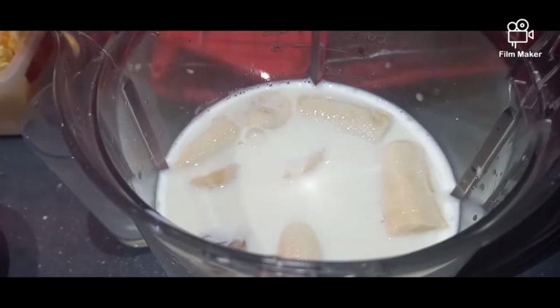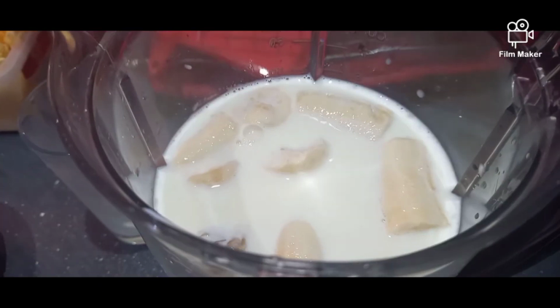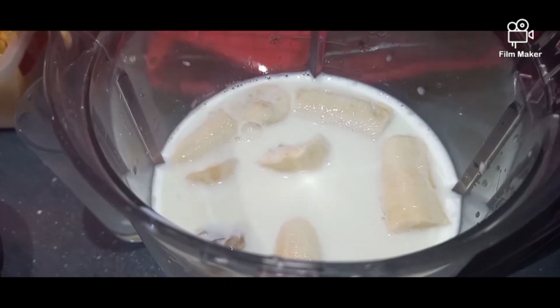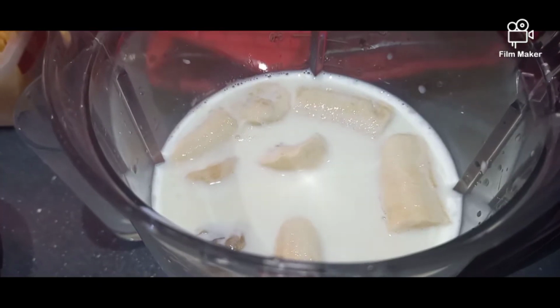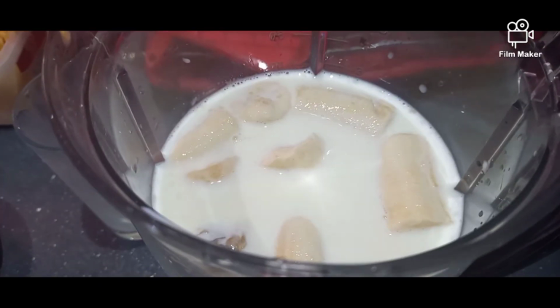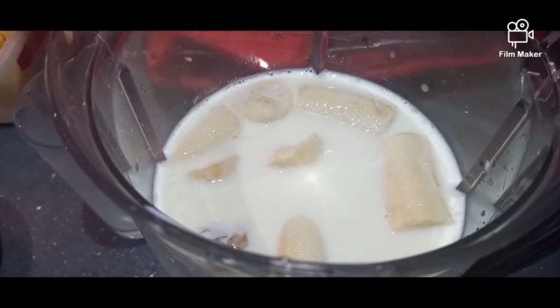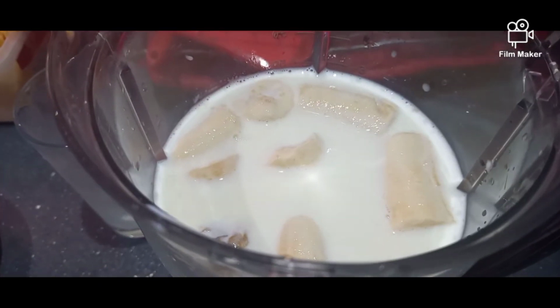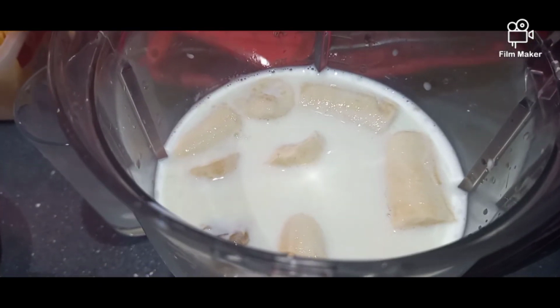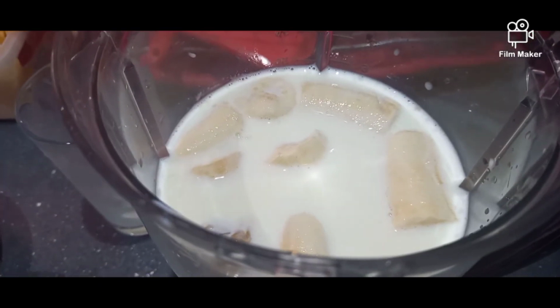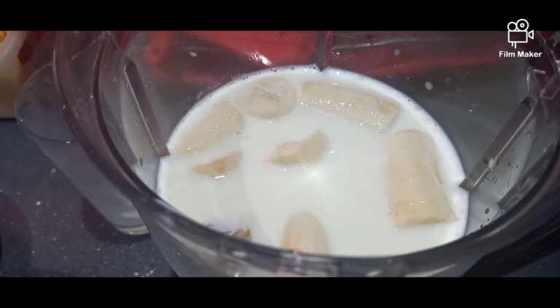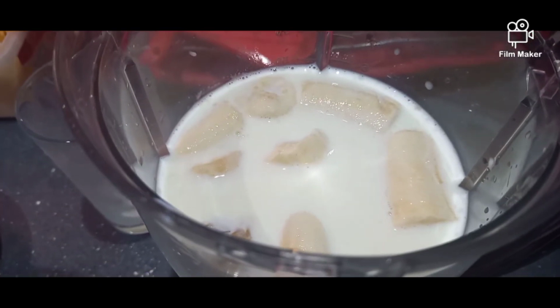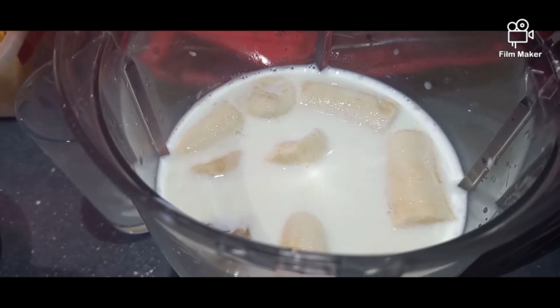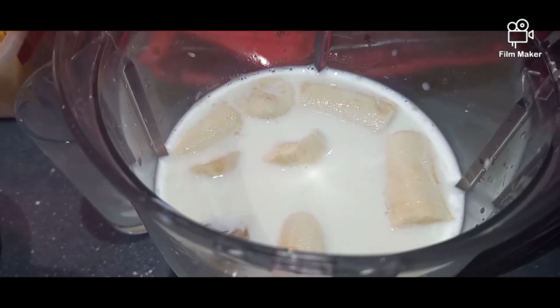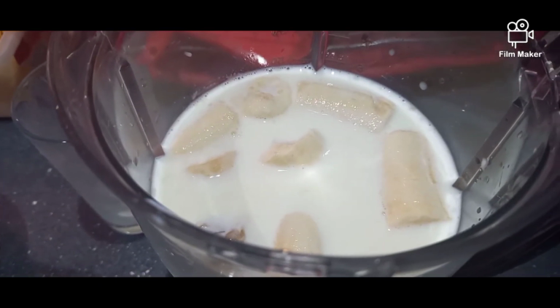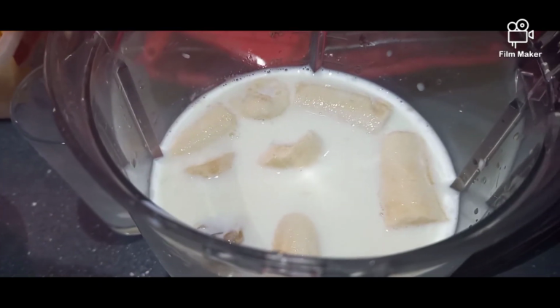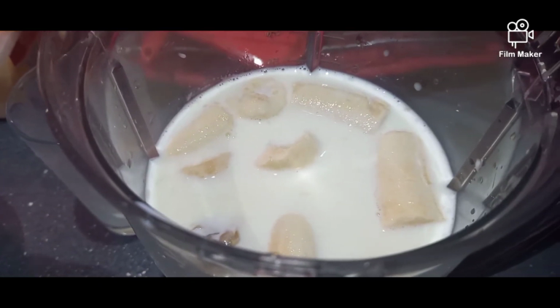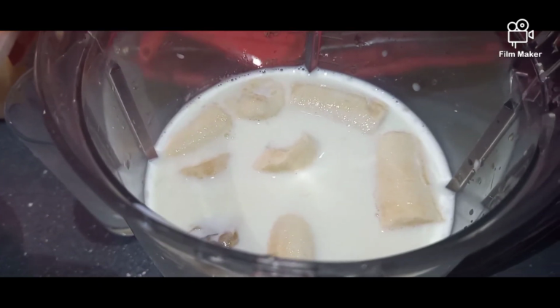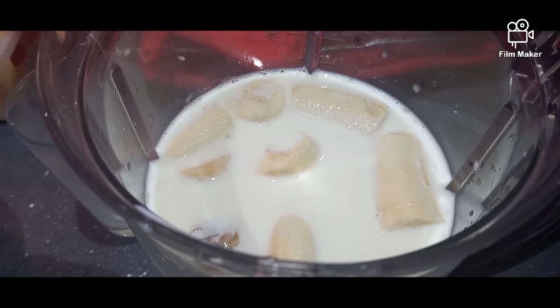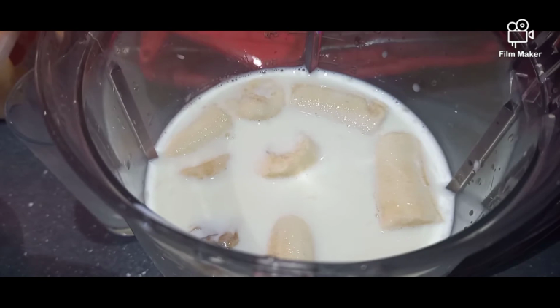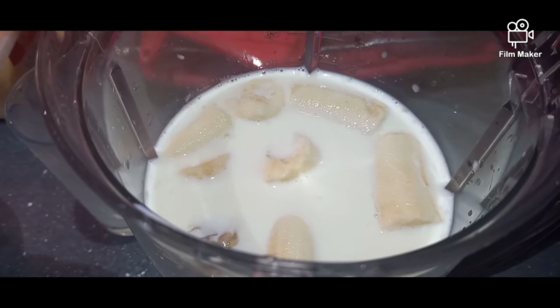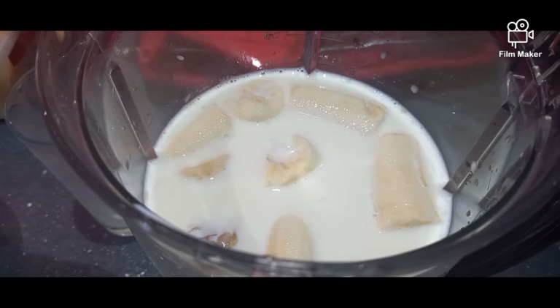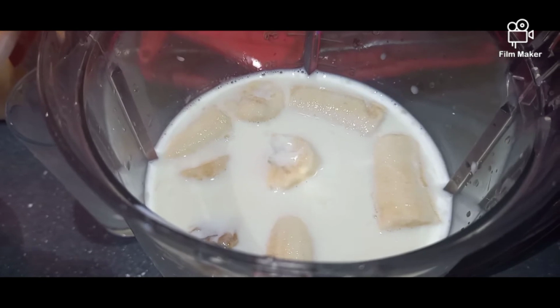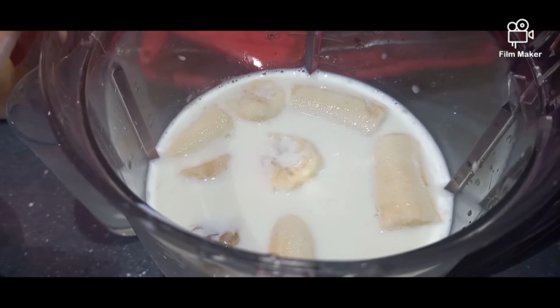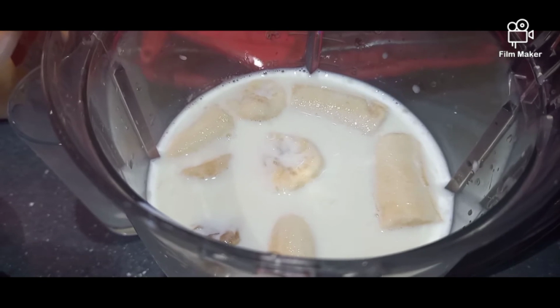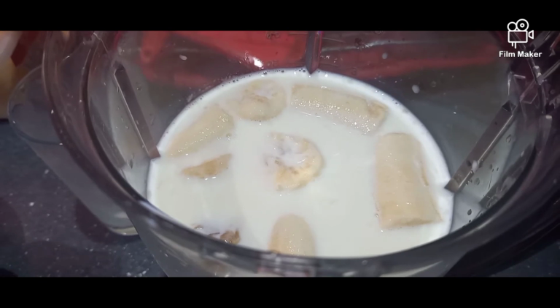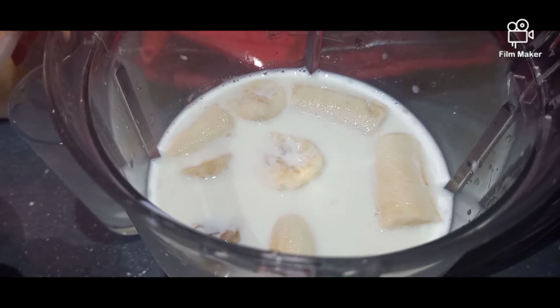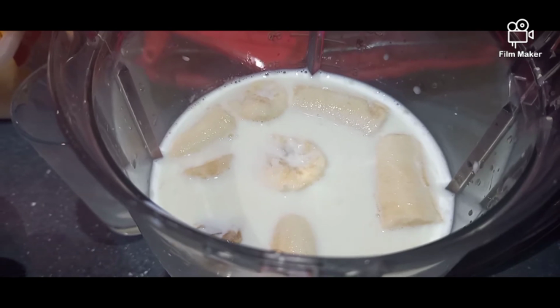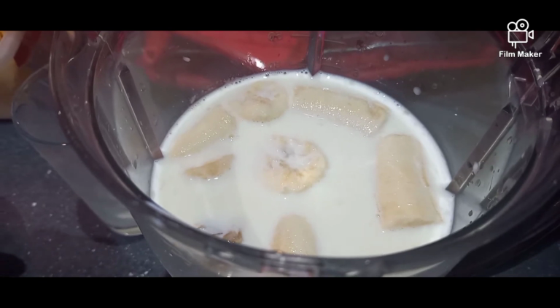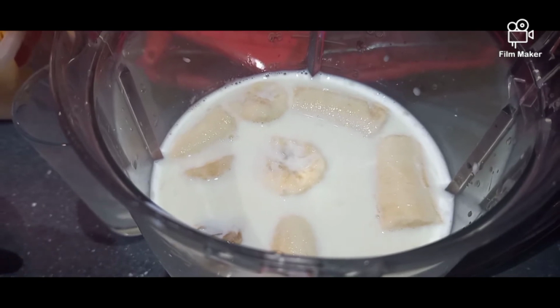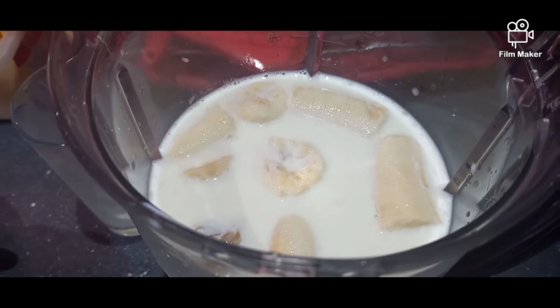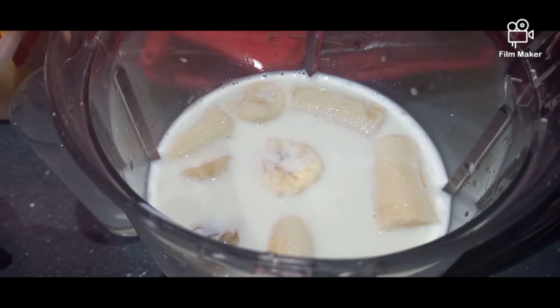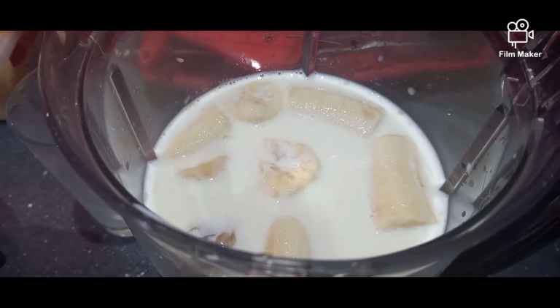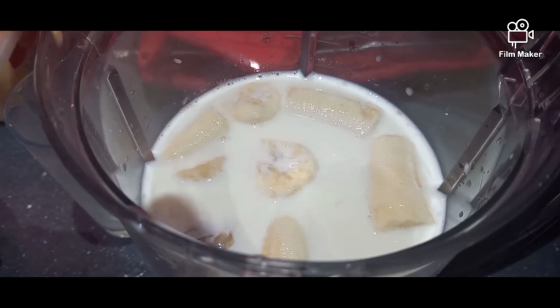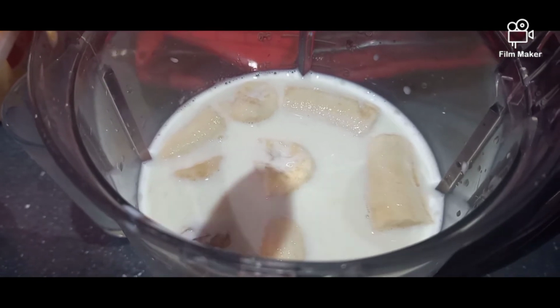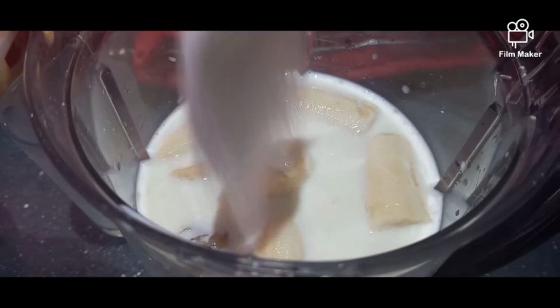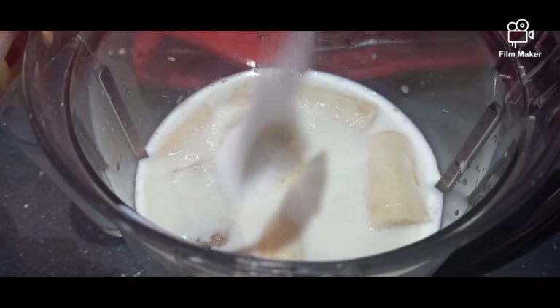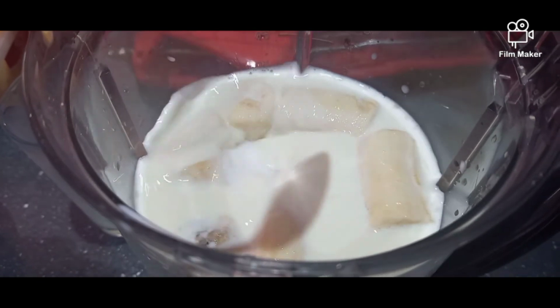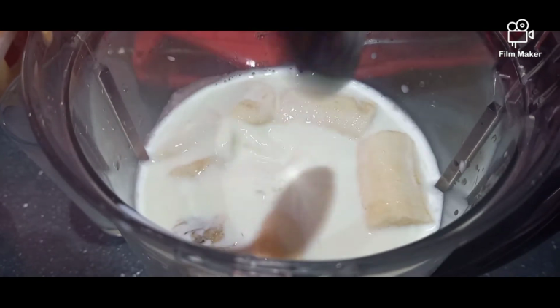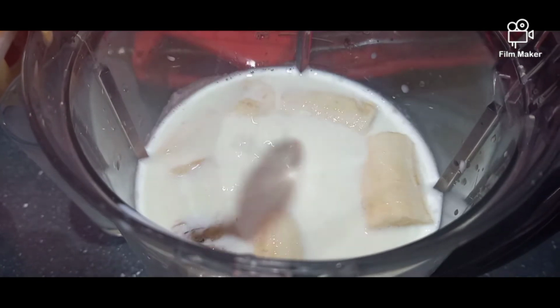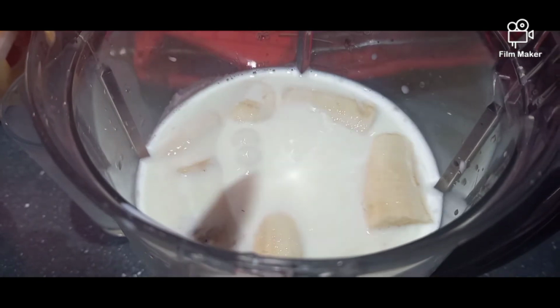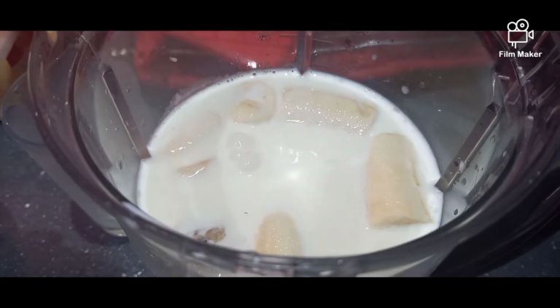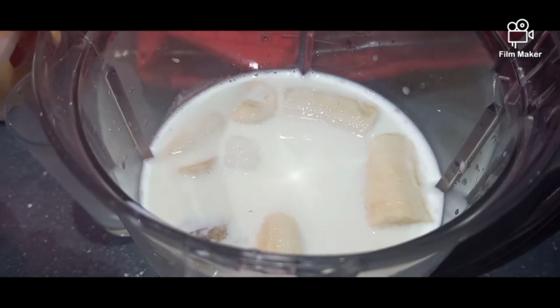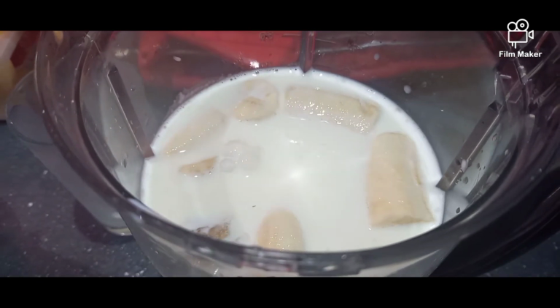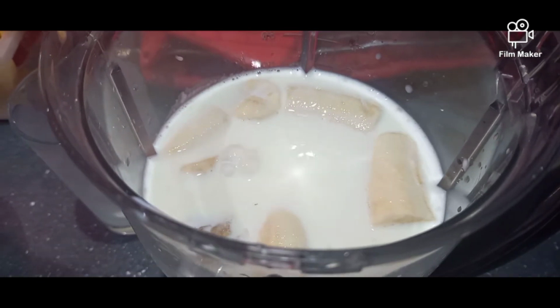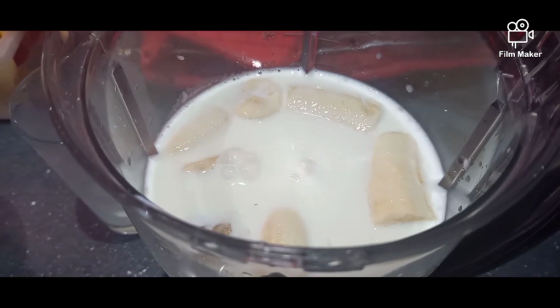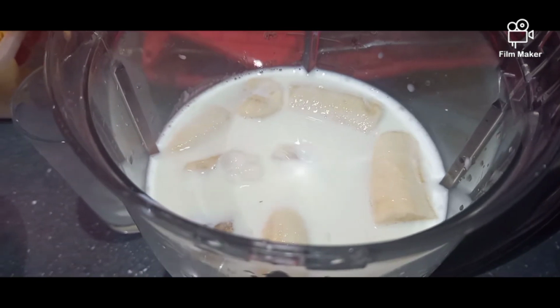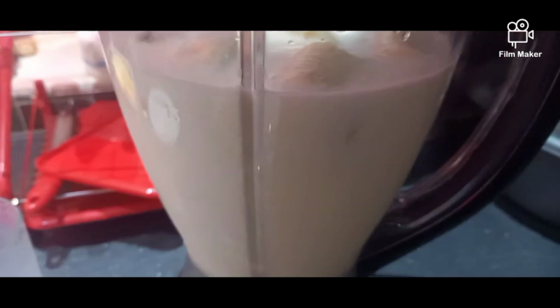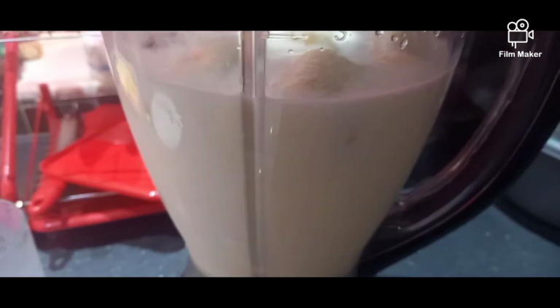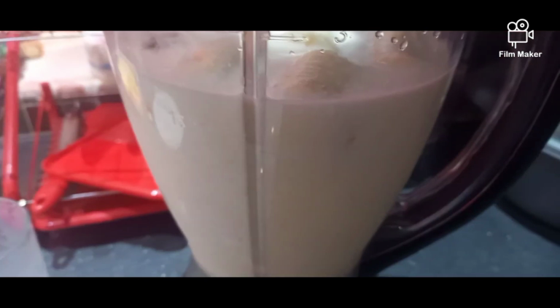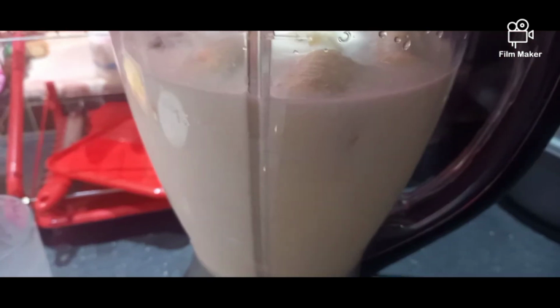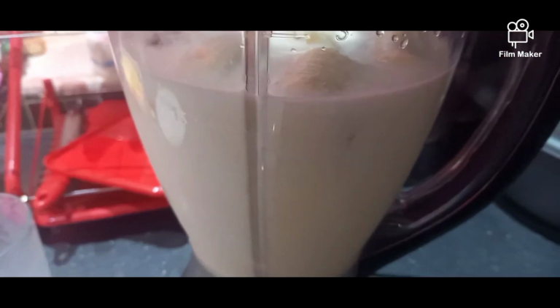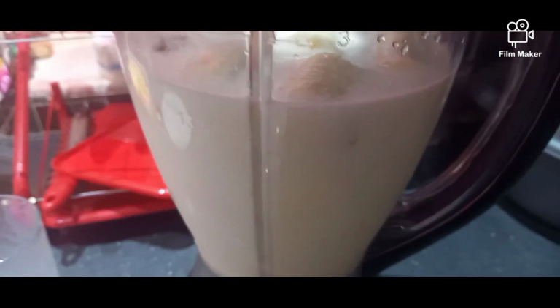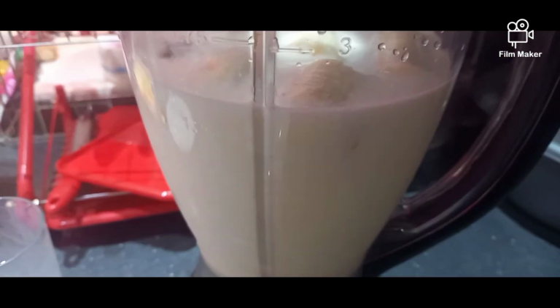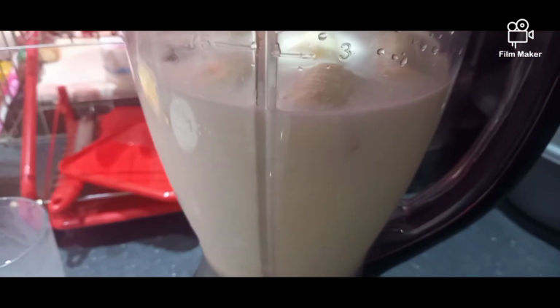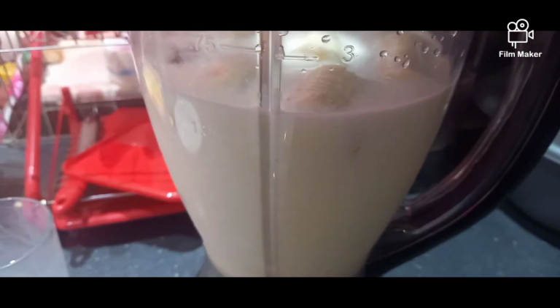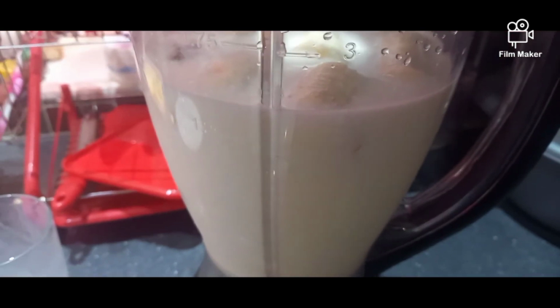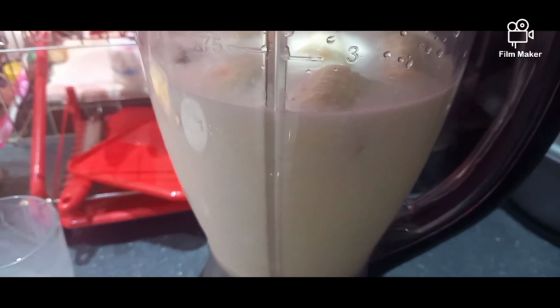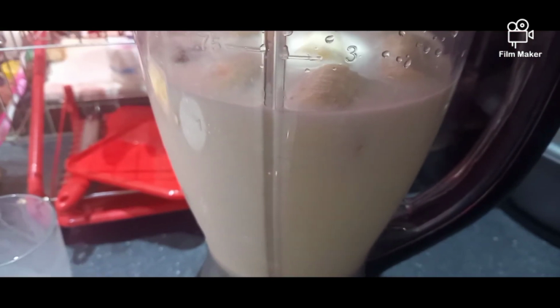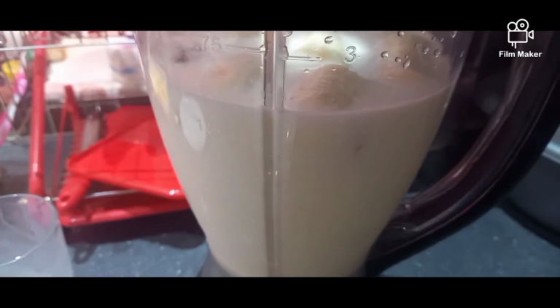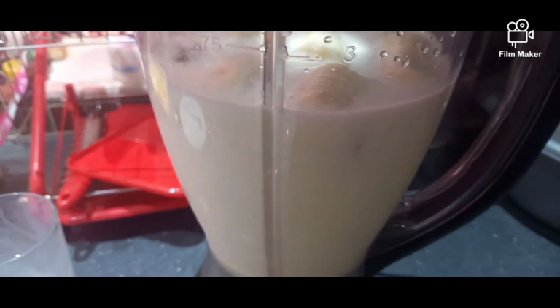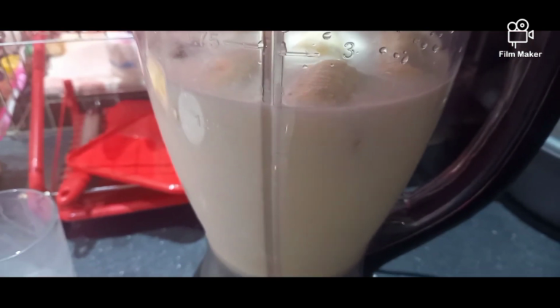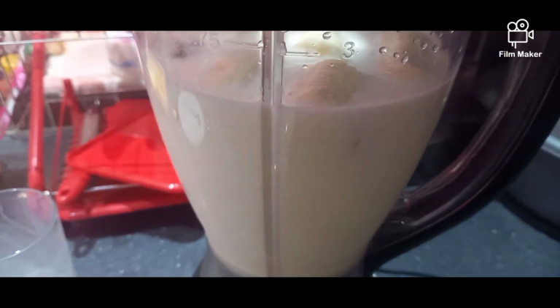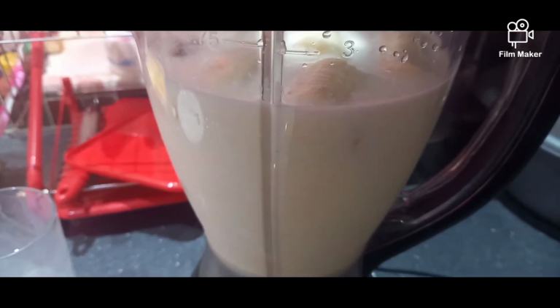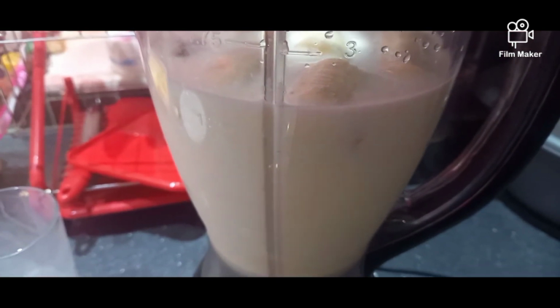Now add 2 tablespoons of sugar. Blend all of these ingredients together.